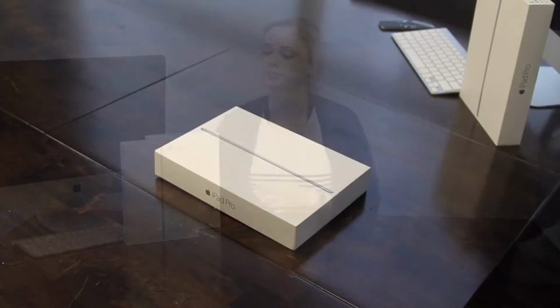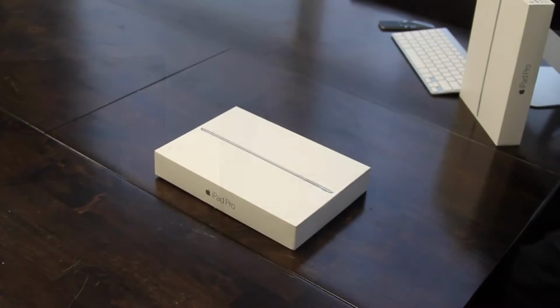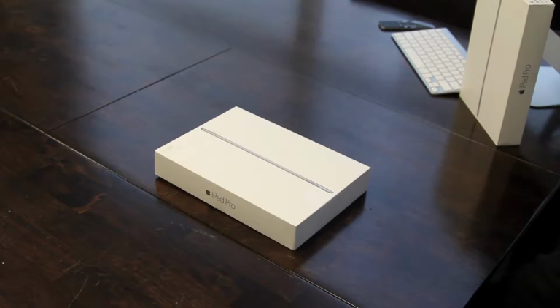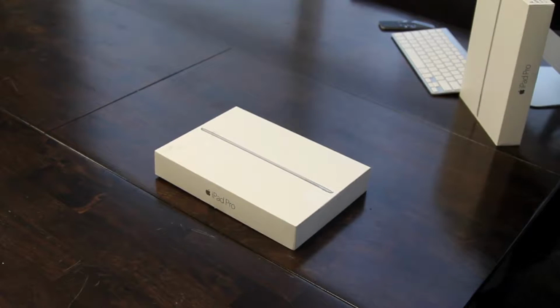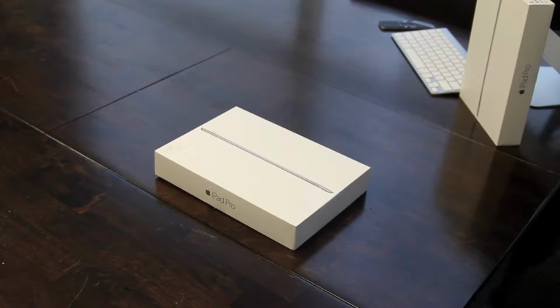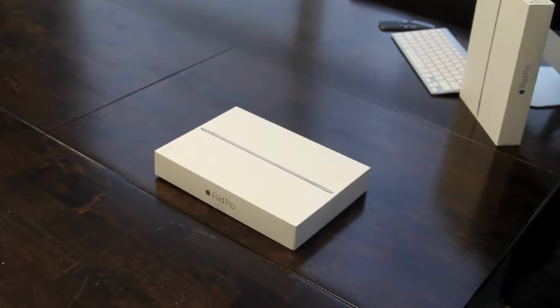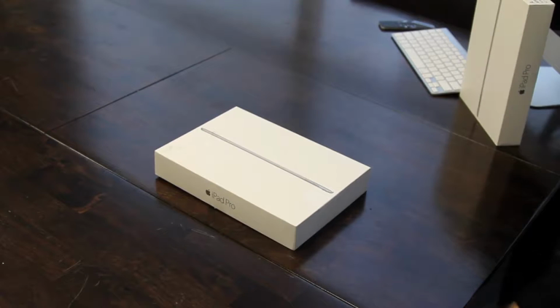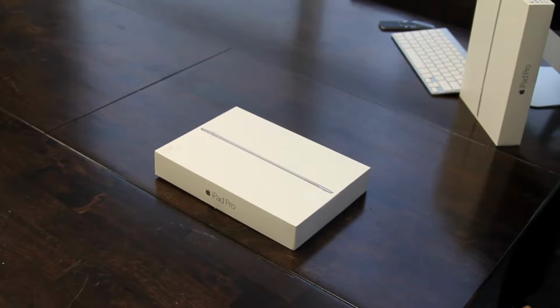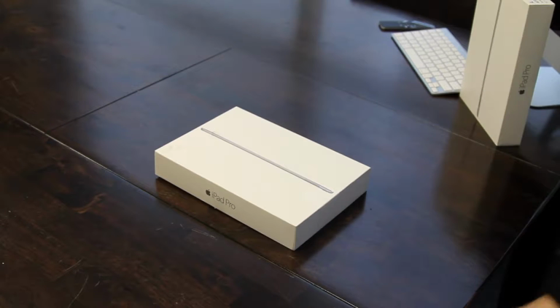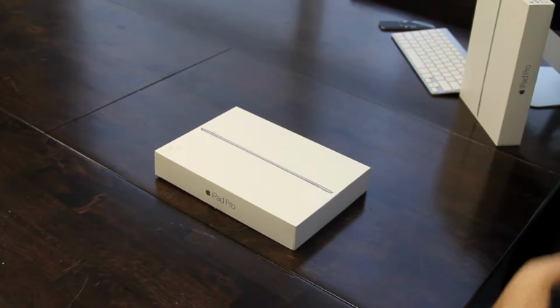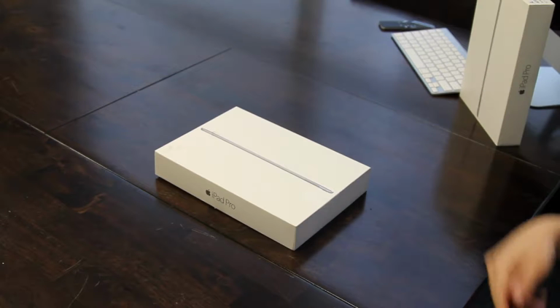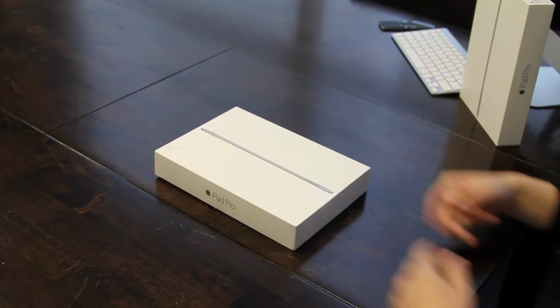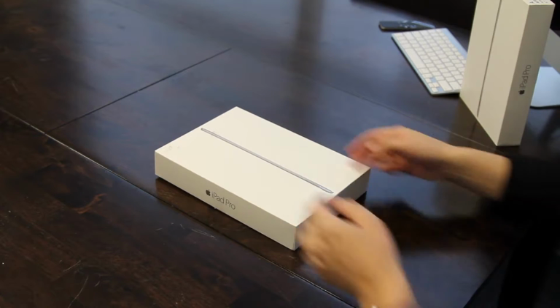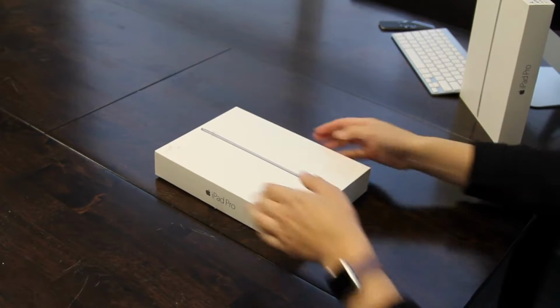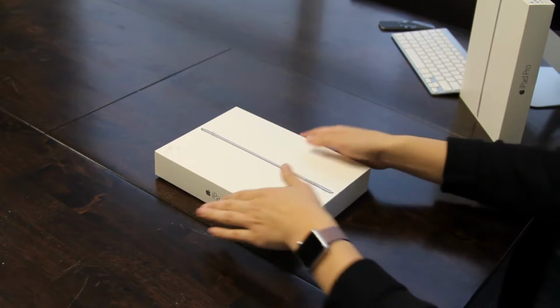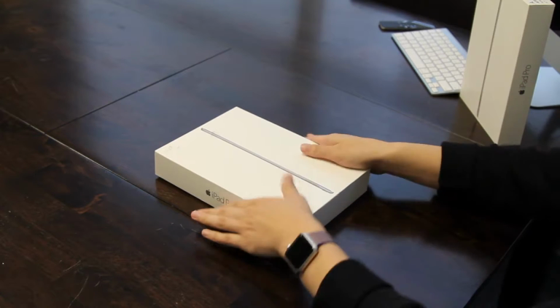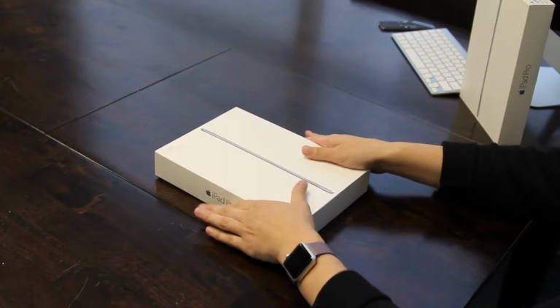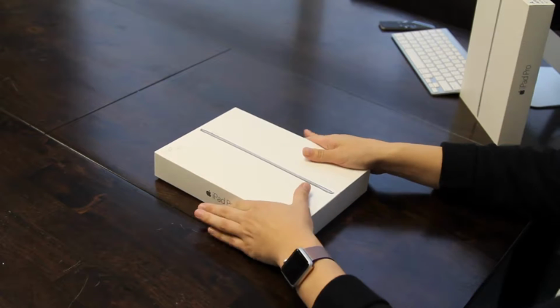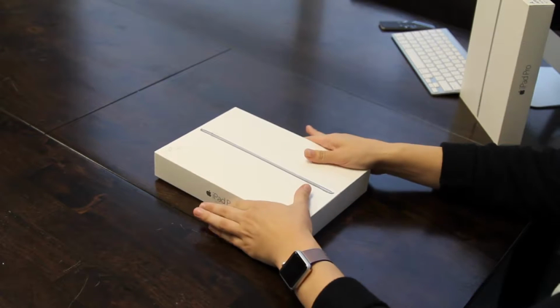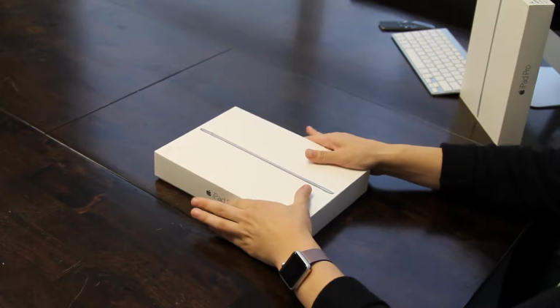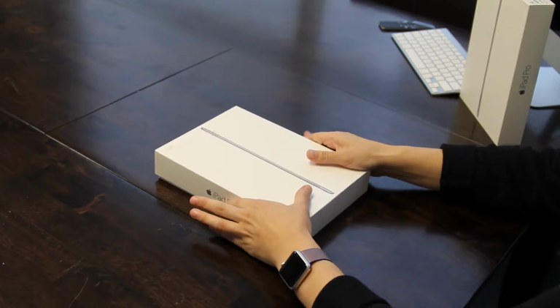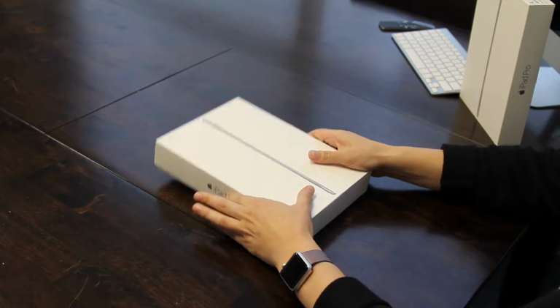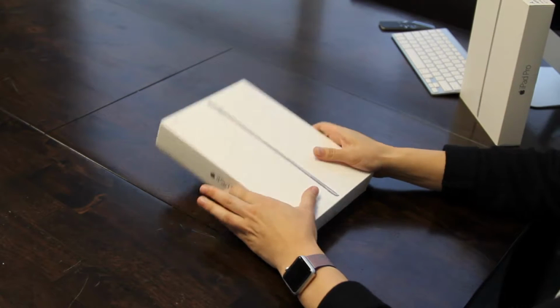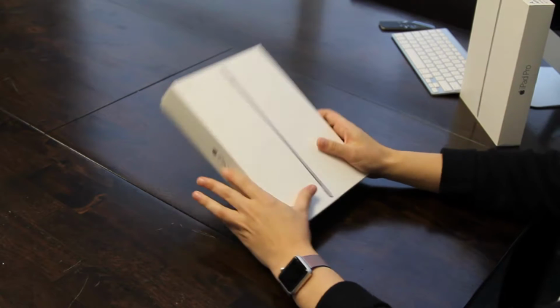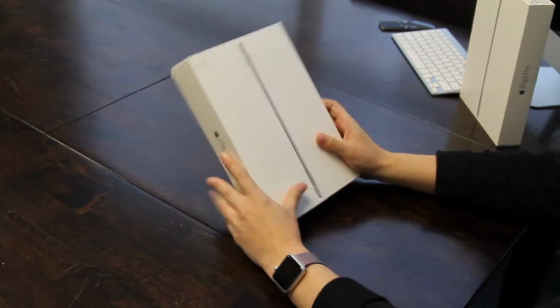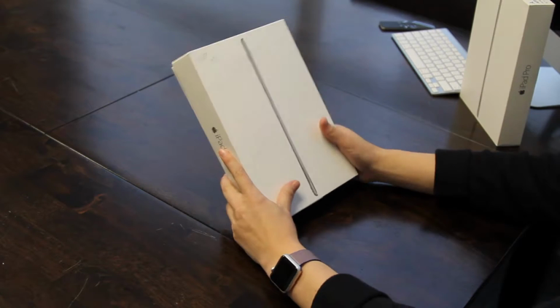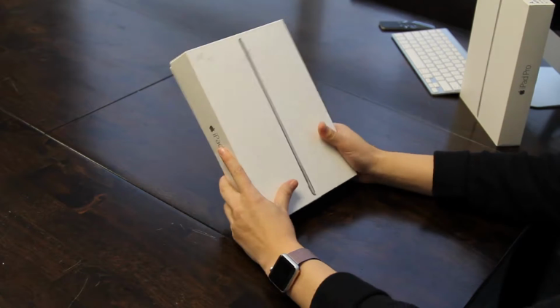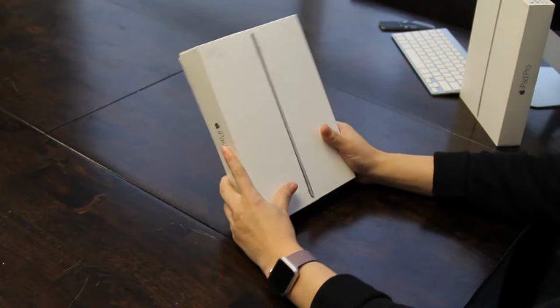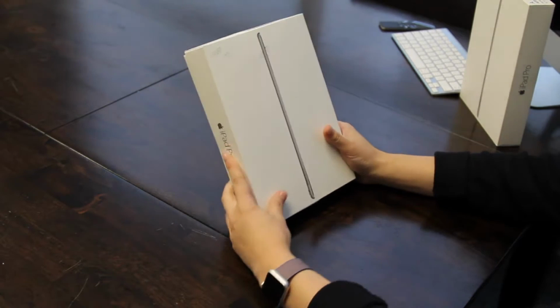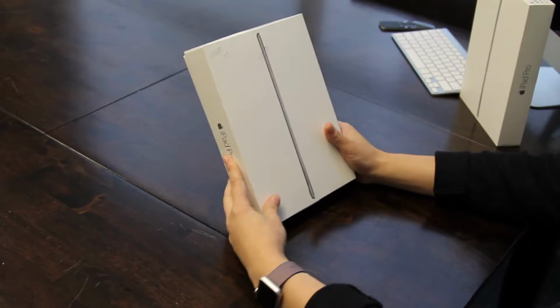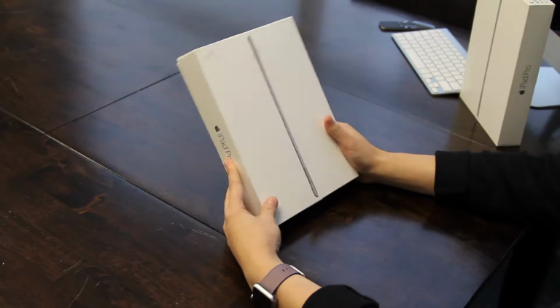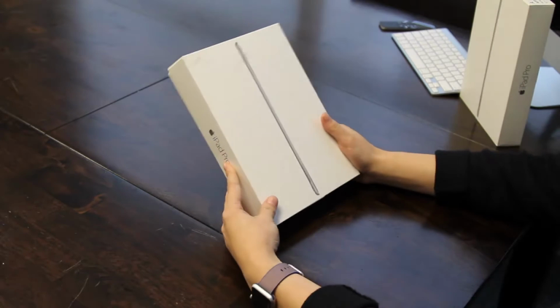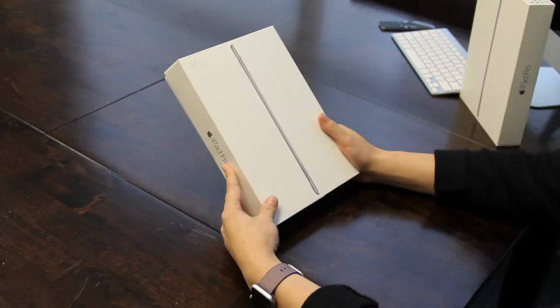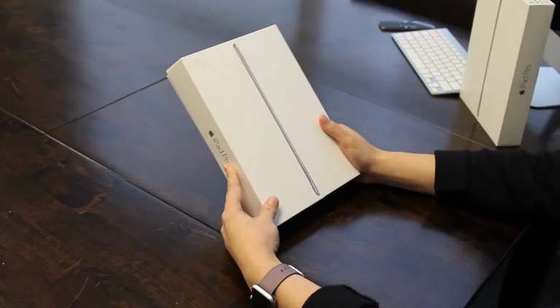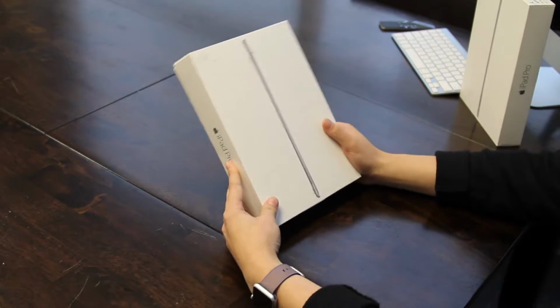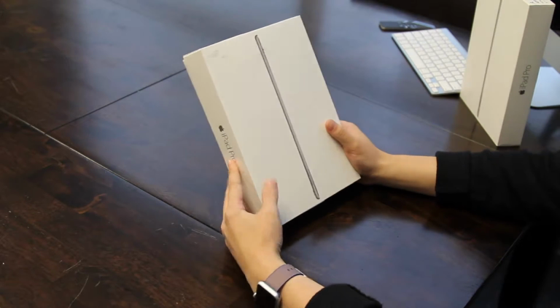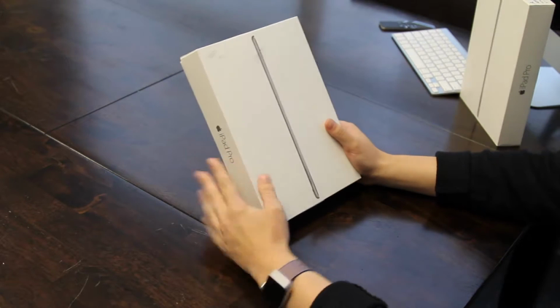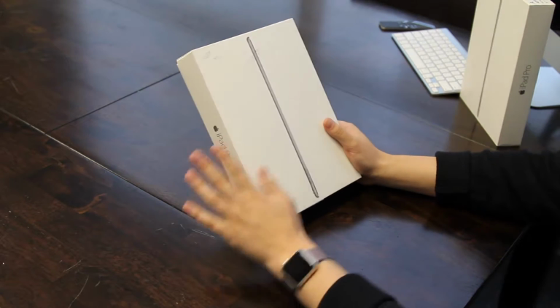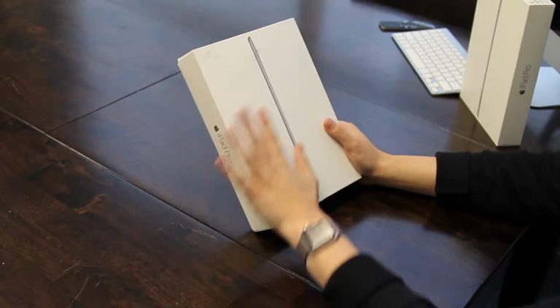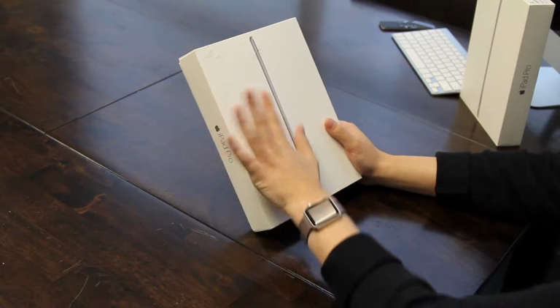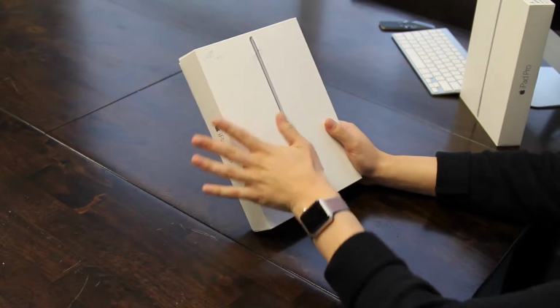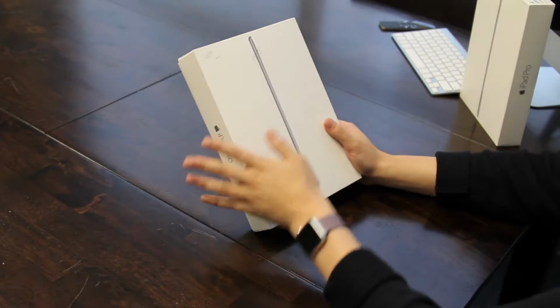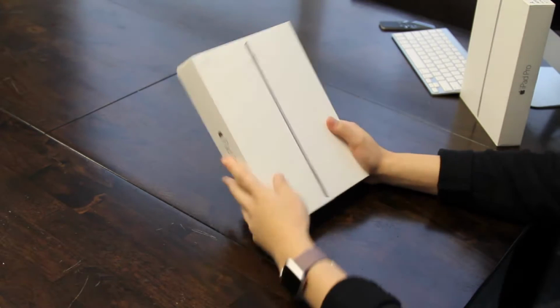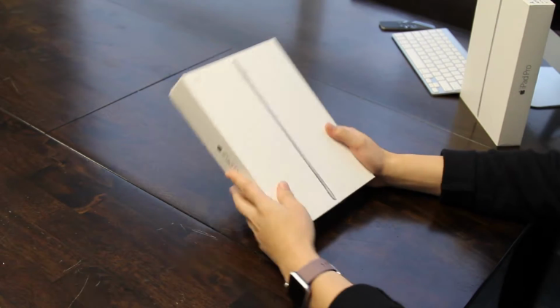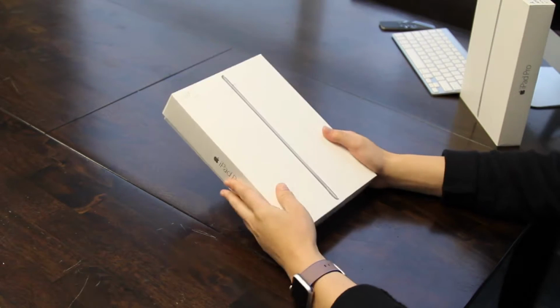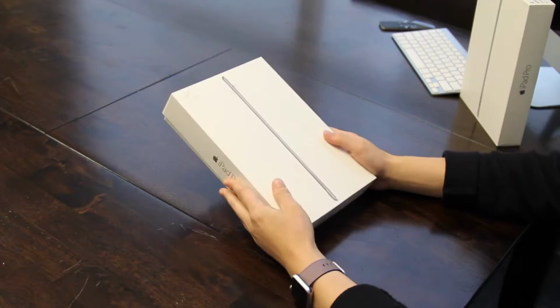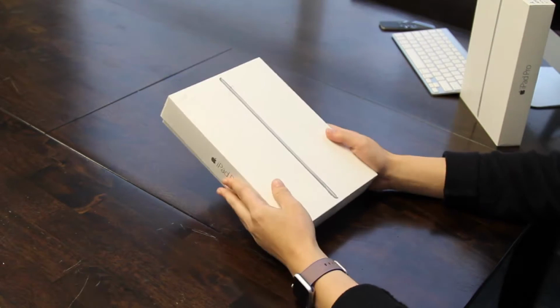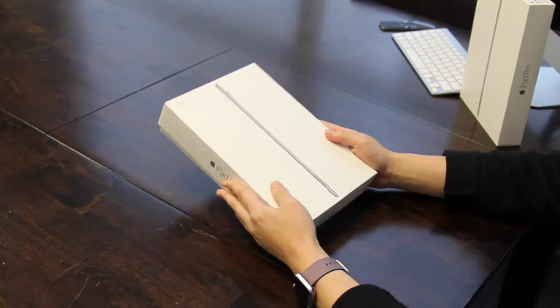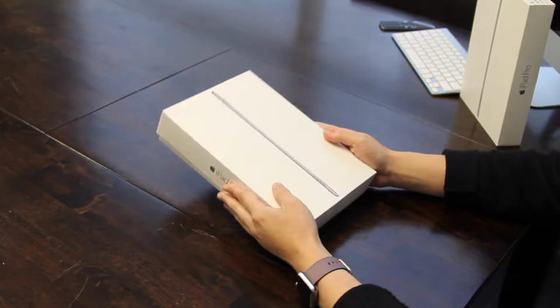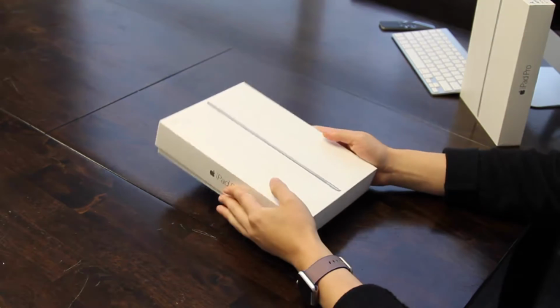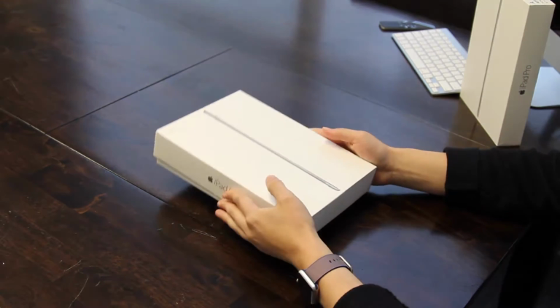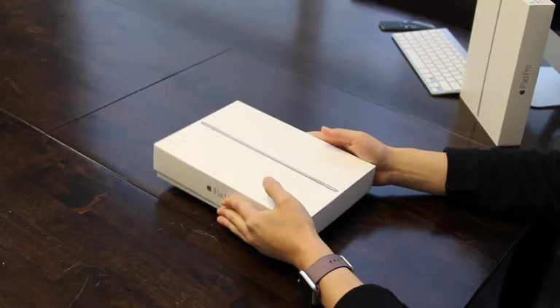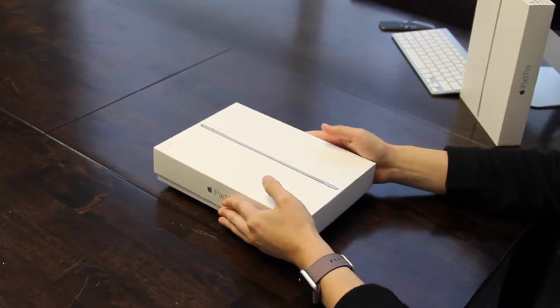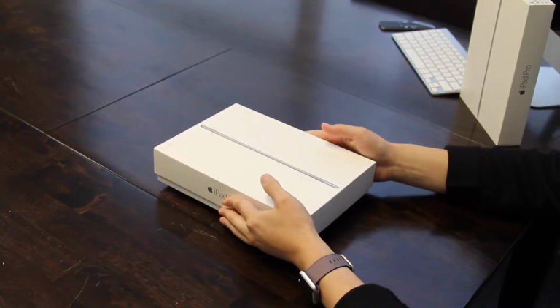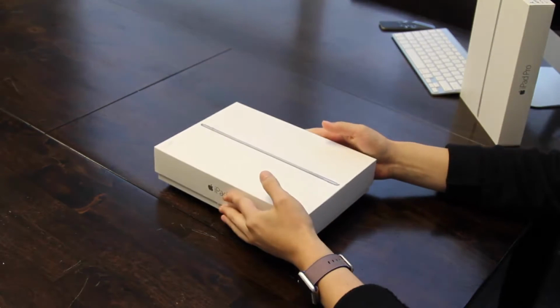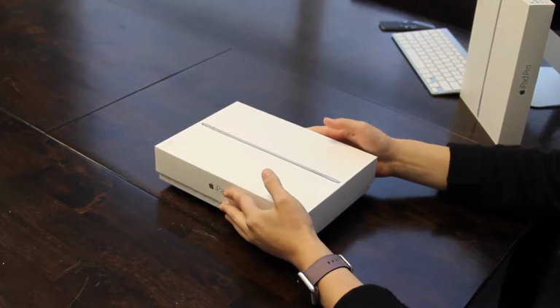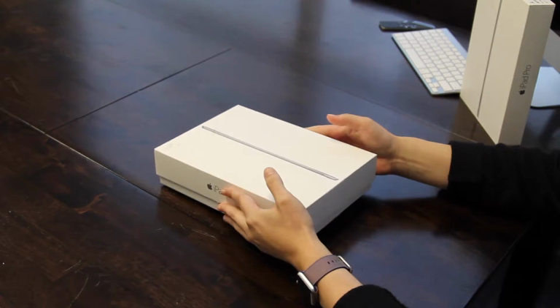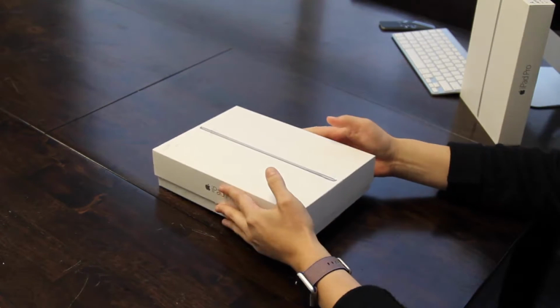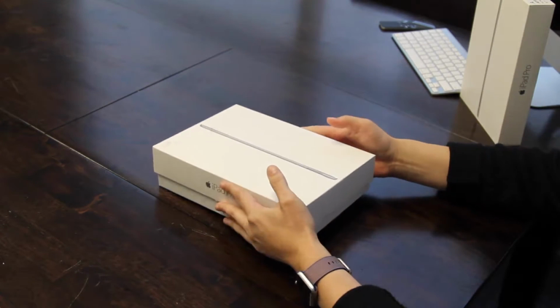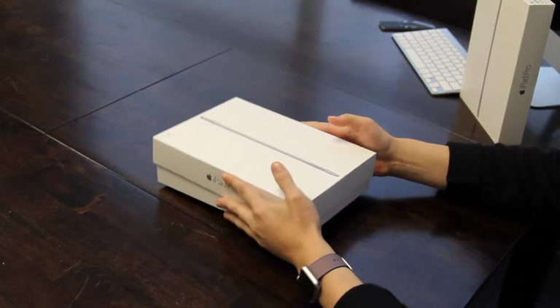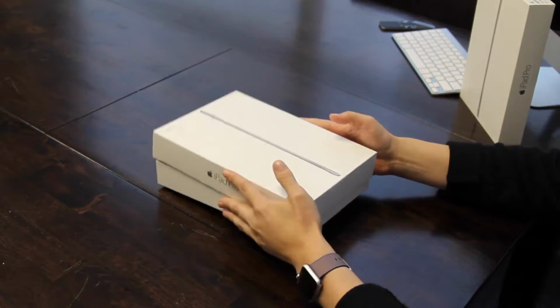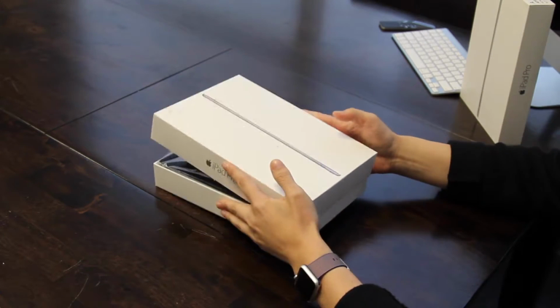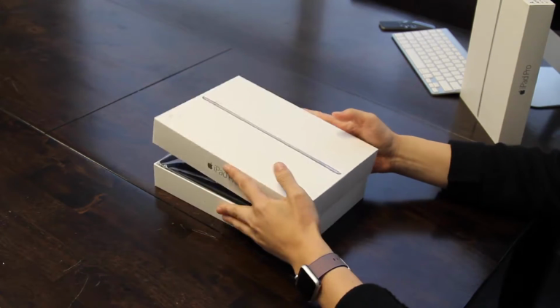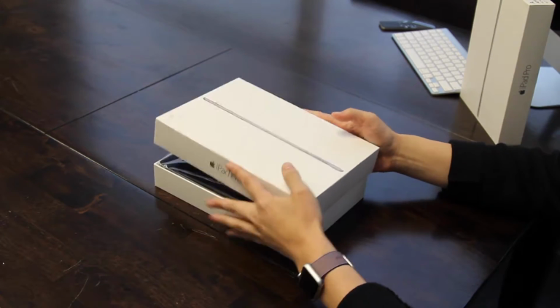Alright, I'm going to show you guys what comes in the box. So all of our iPads come in the original box. It might show a few signs of distress, but the unit itself is going to be in great condition.